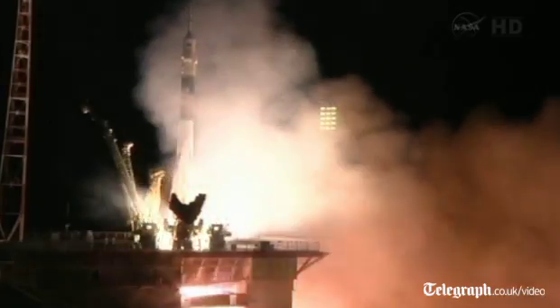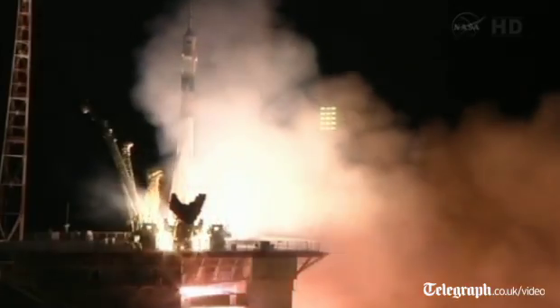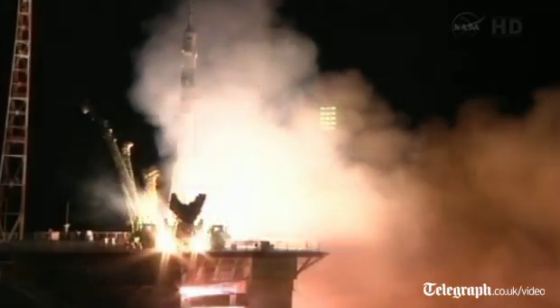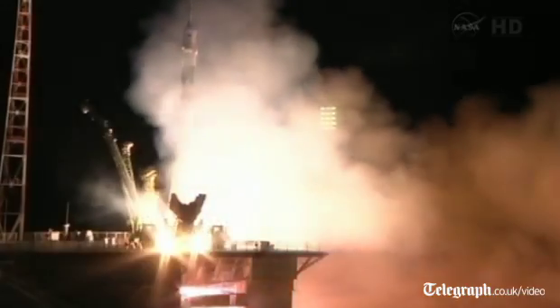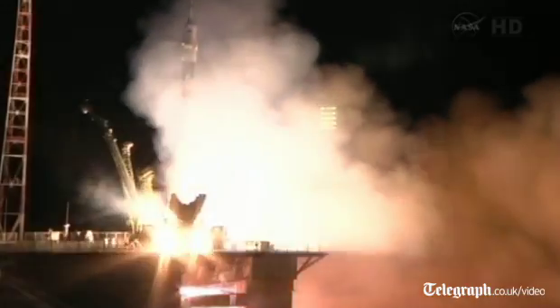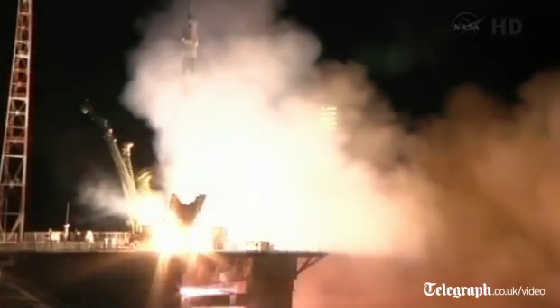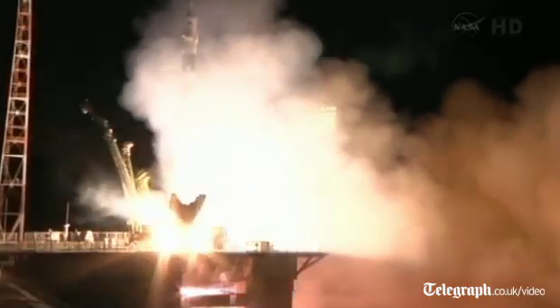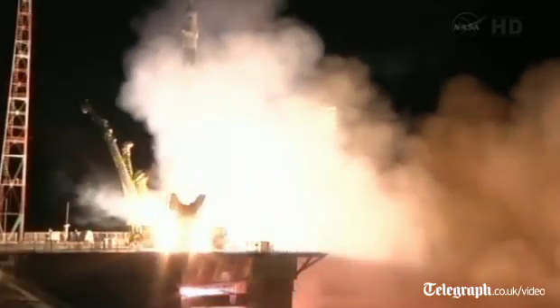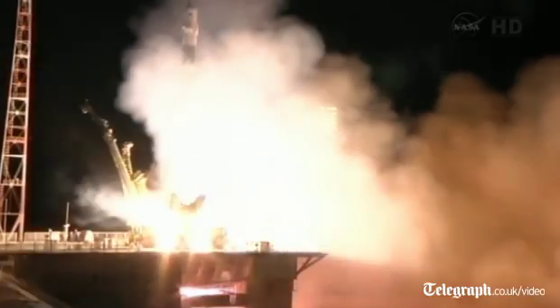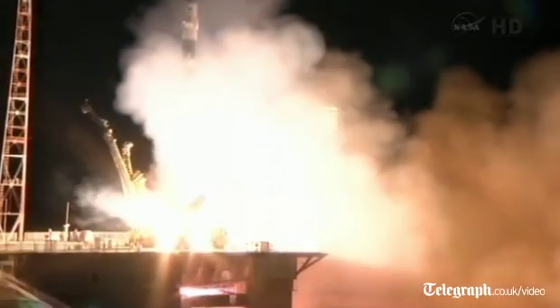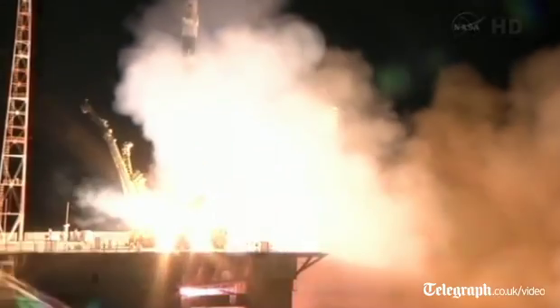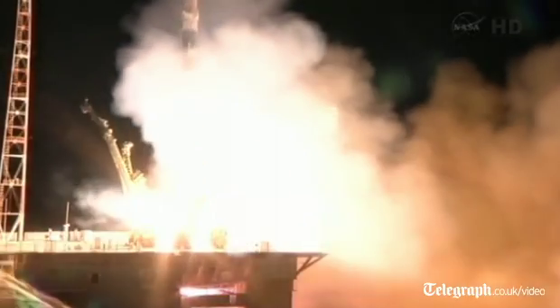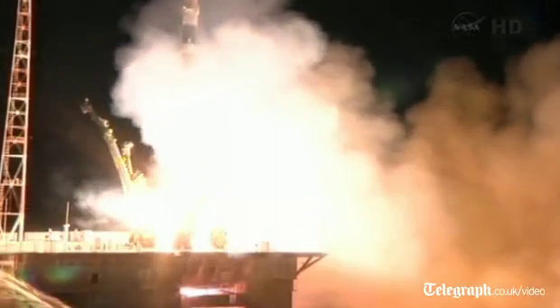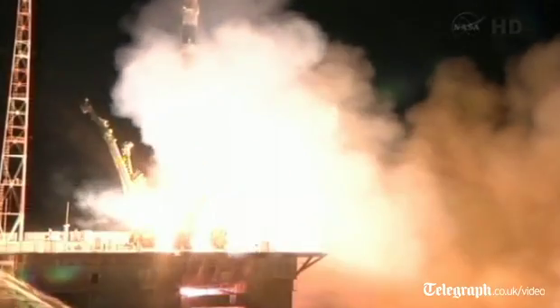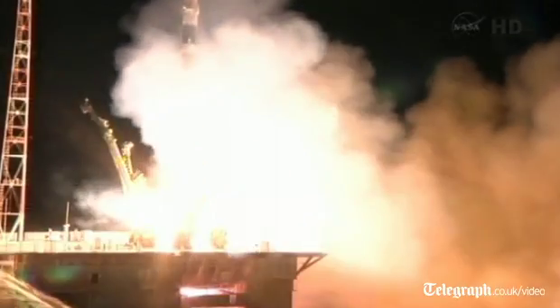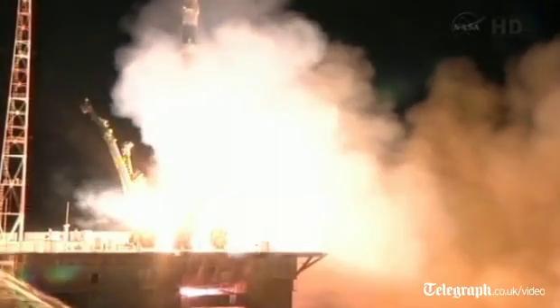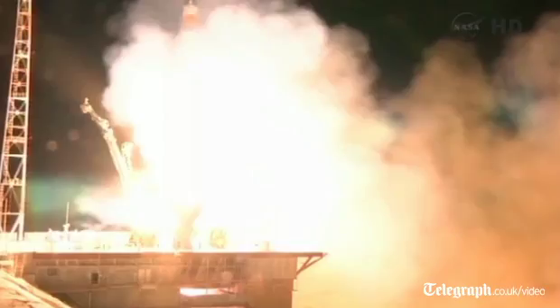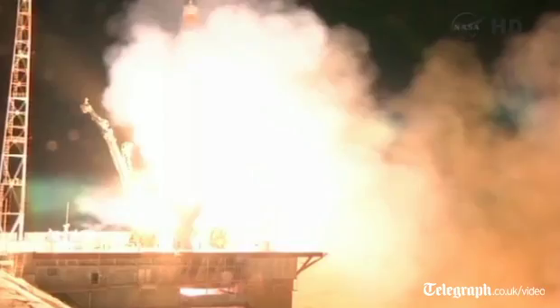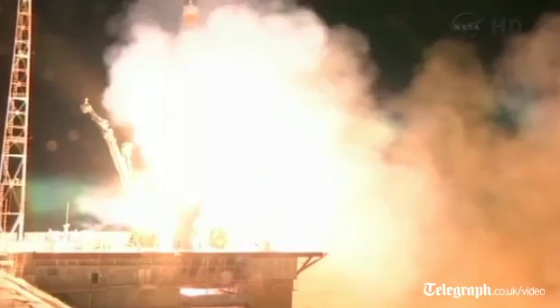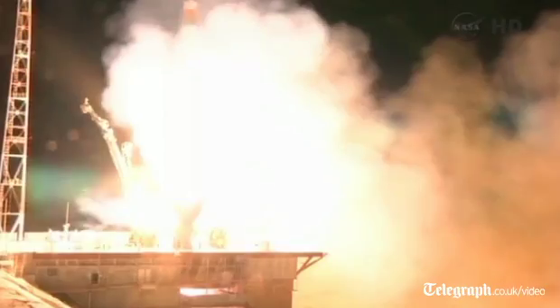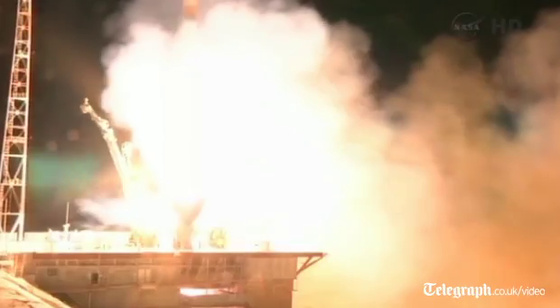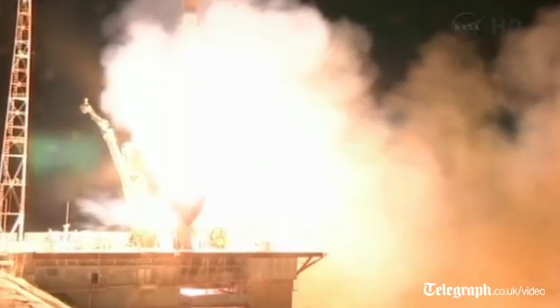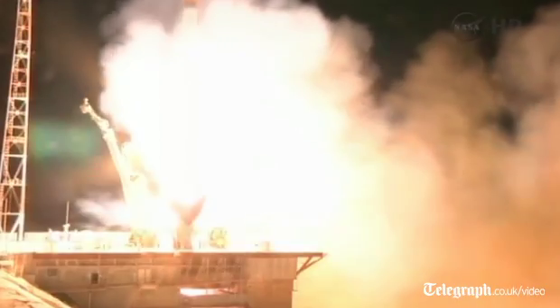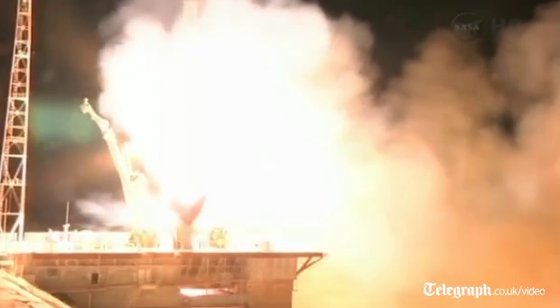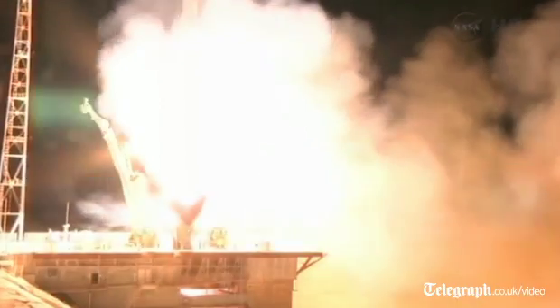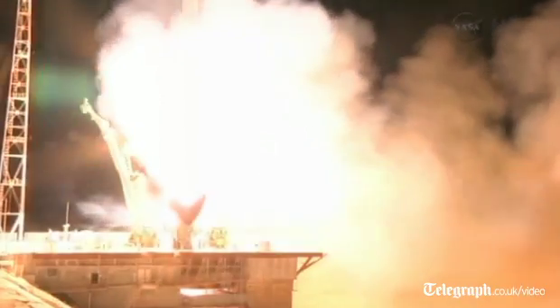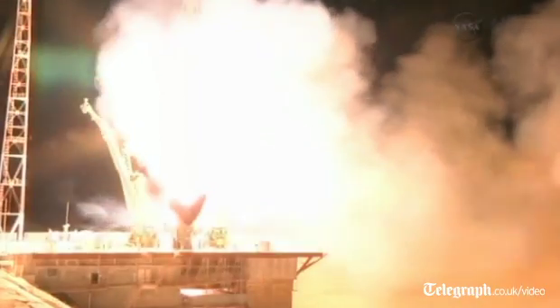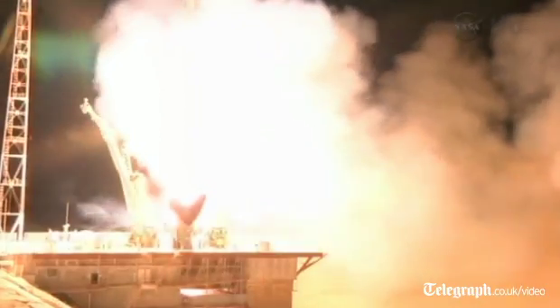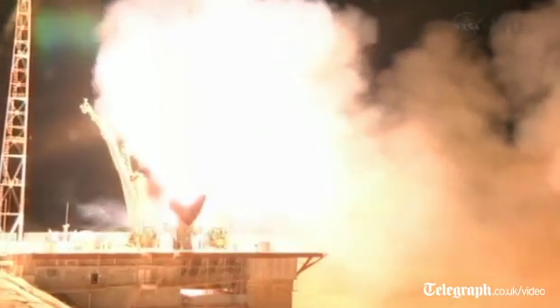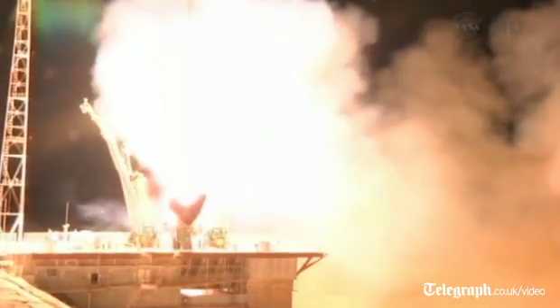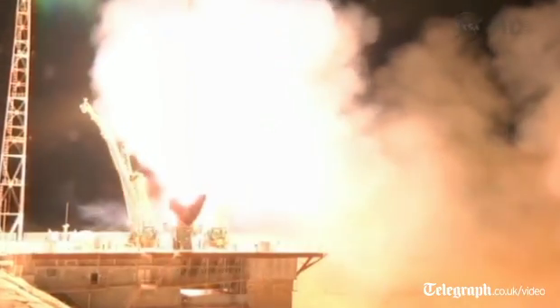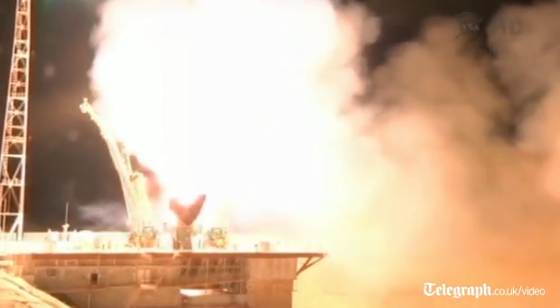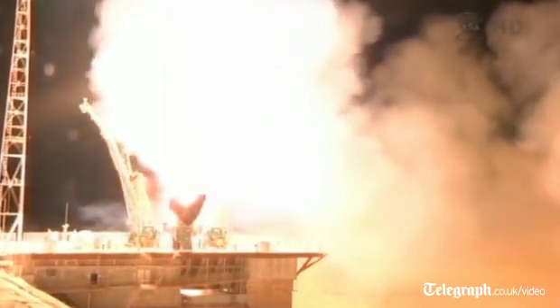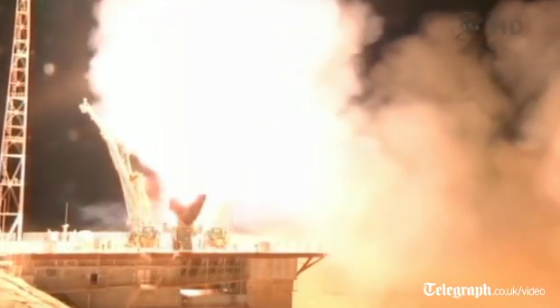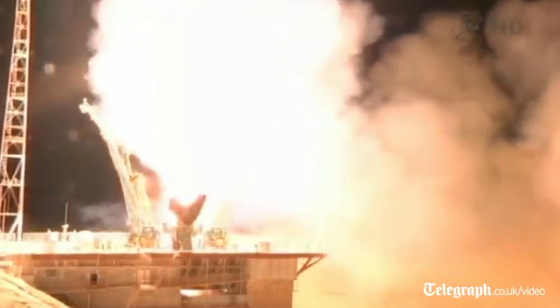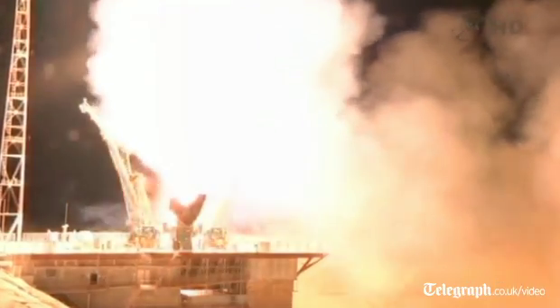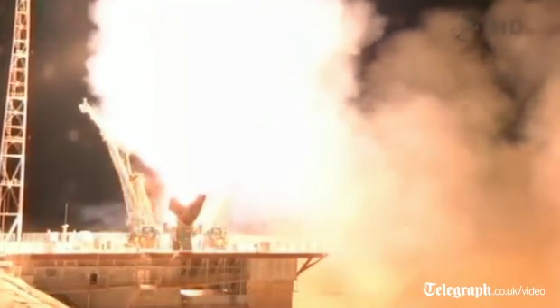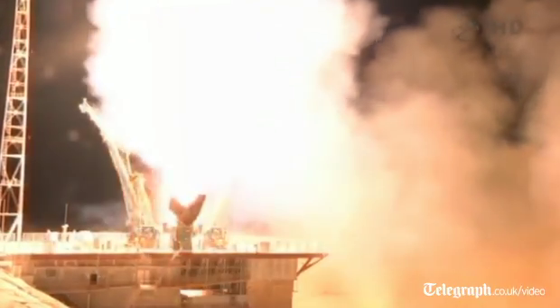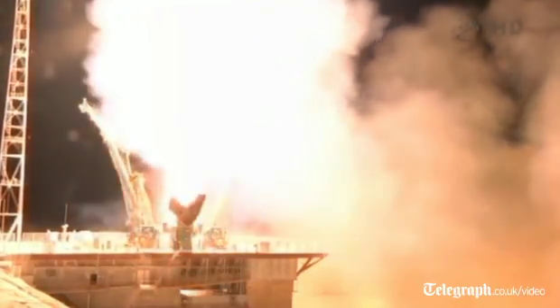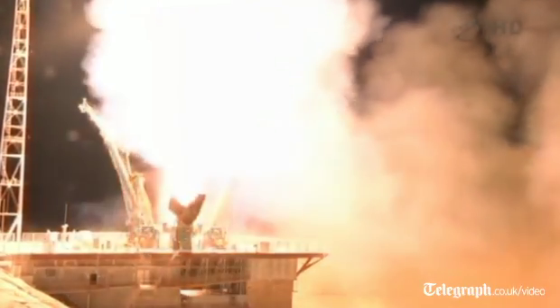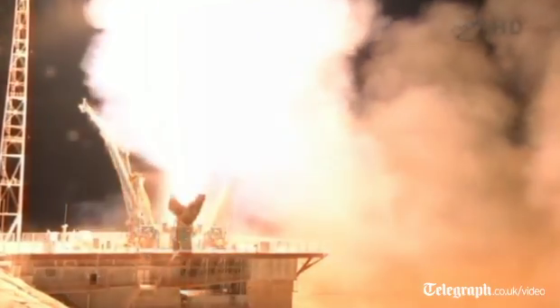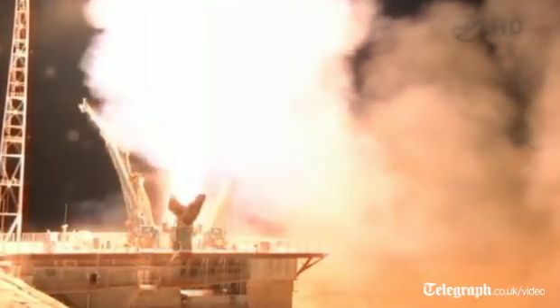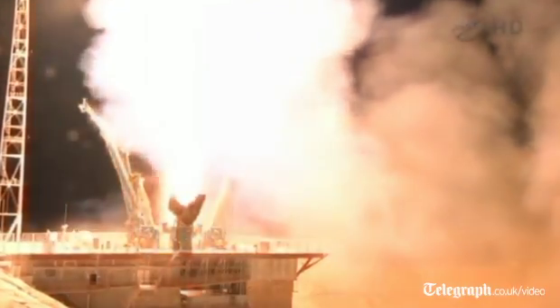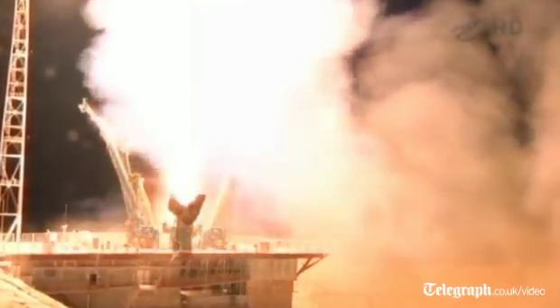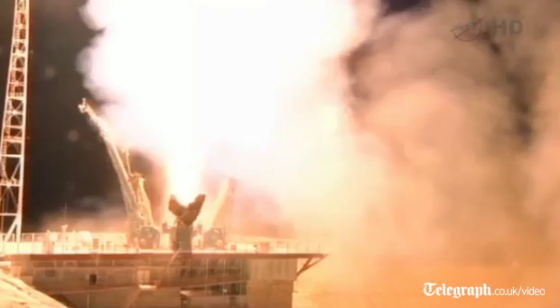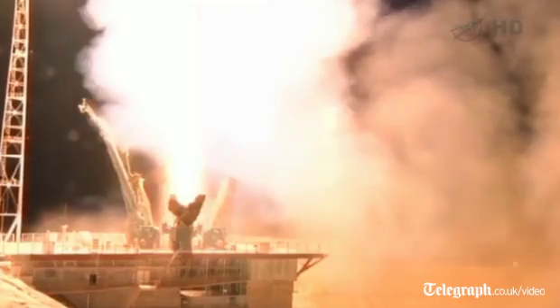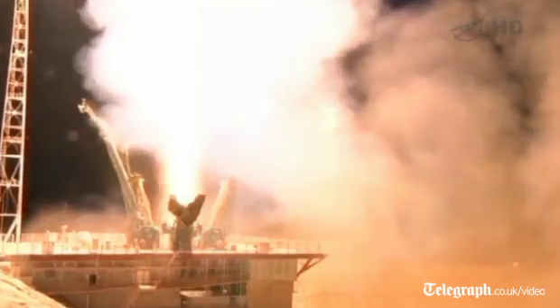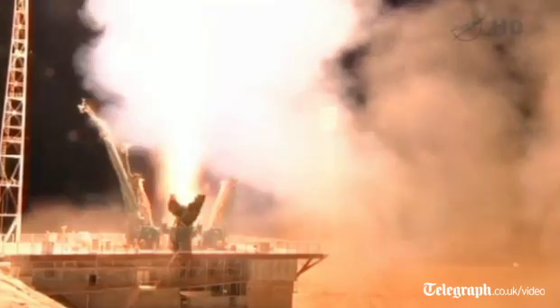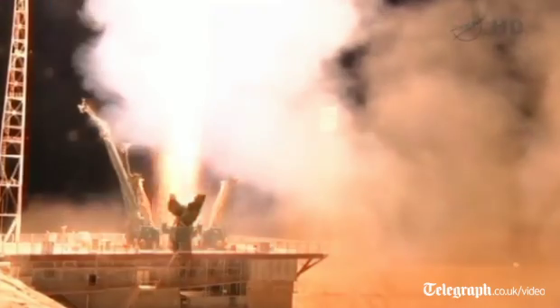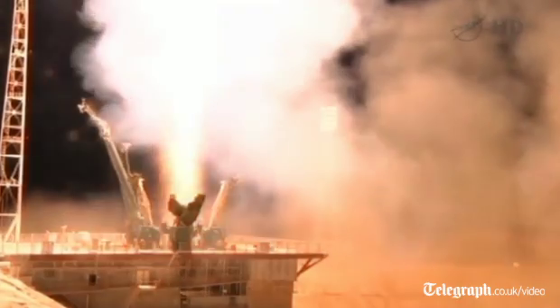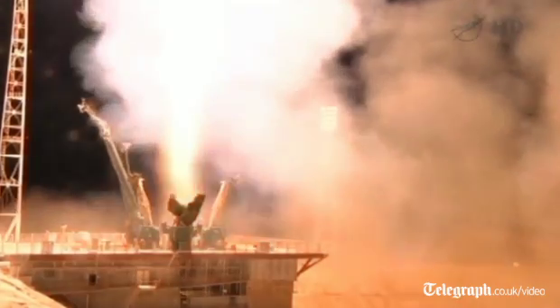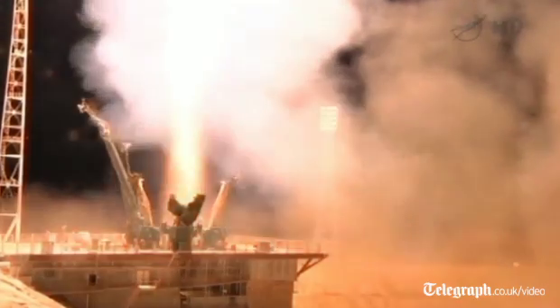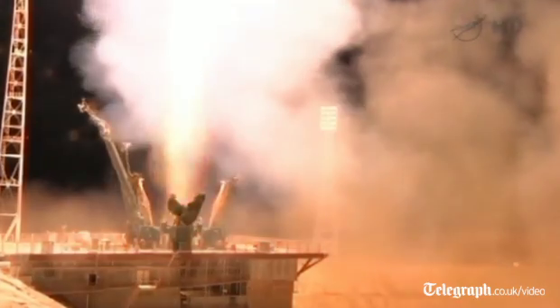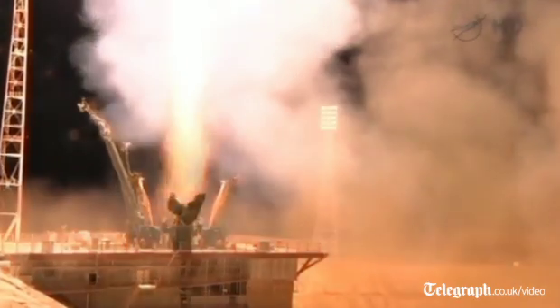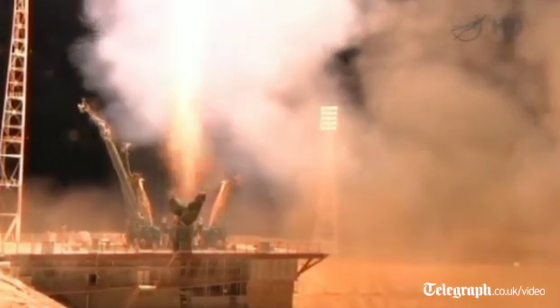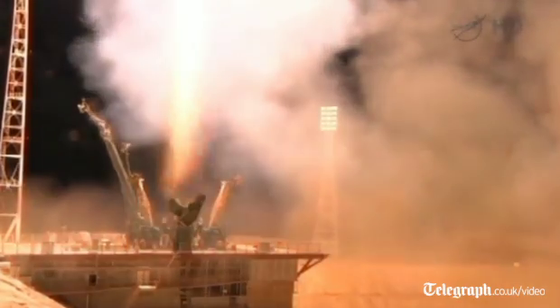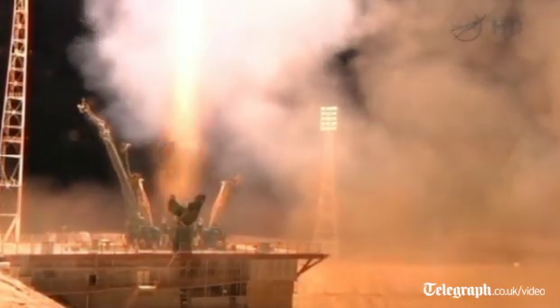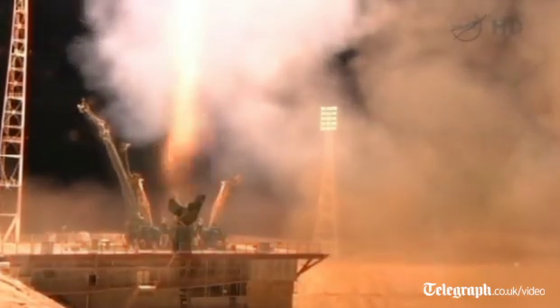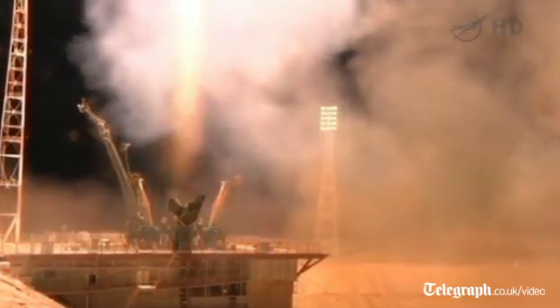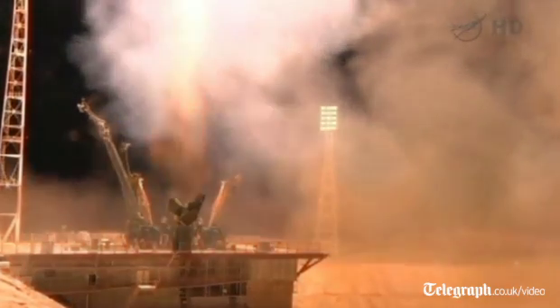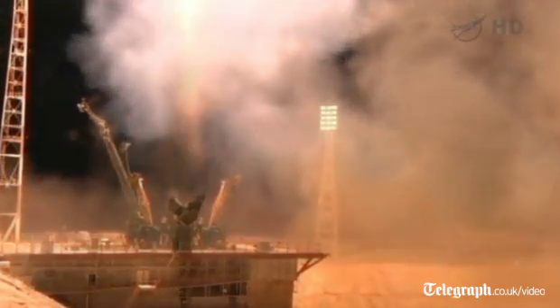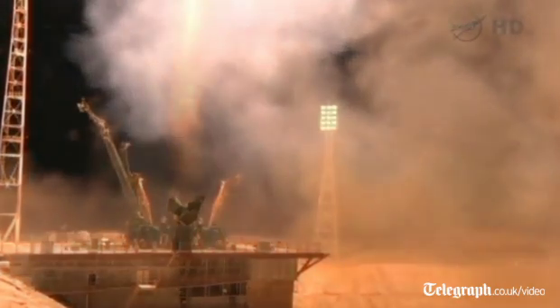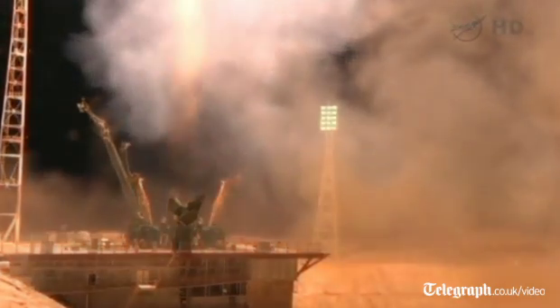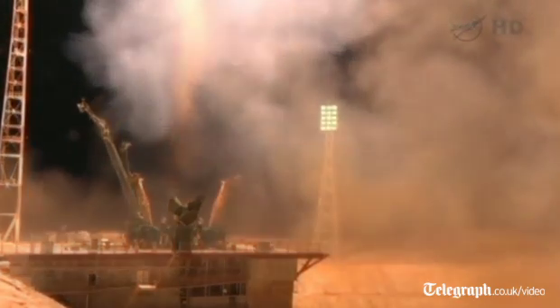Liftoff of Ken Nyberg, Fyodor Yershikhin, and Luca Parmitano on a six-hour ride to the International Space Station.